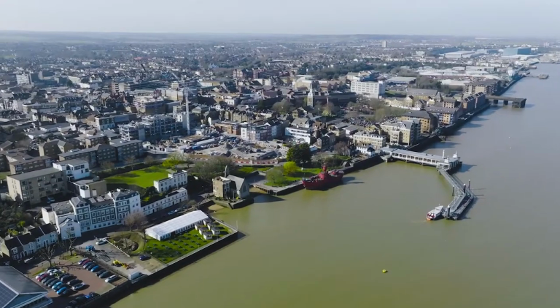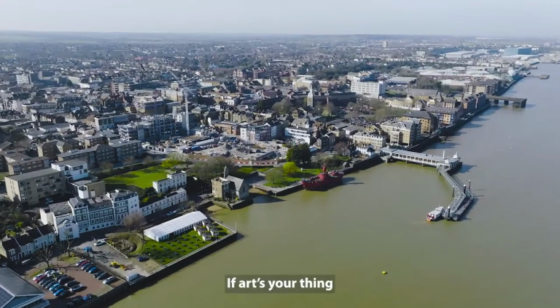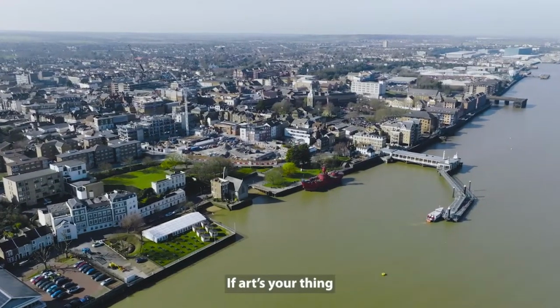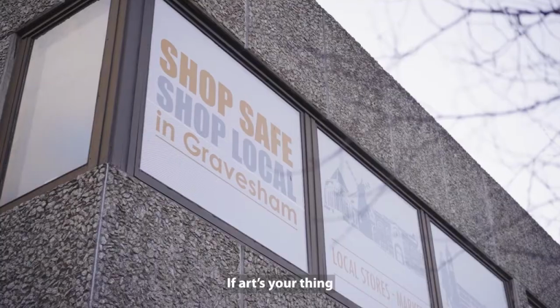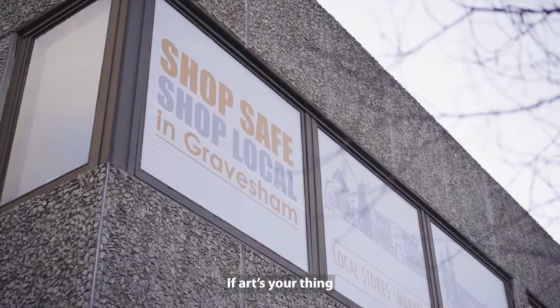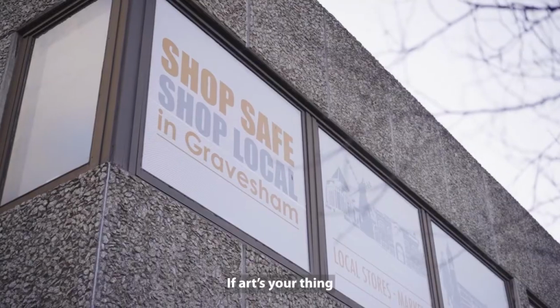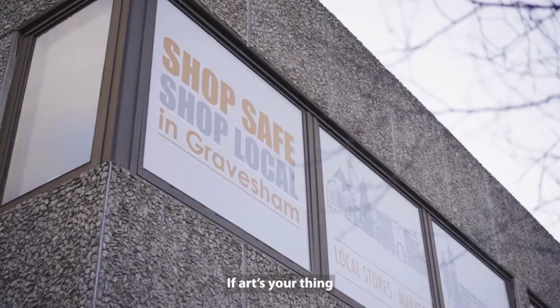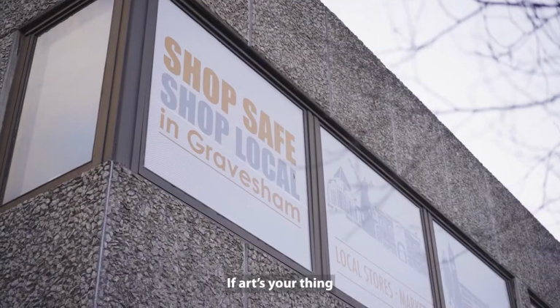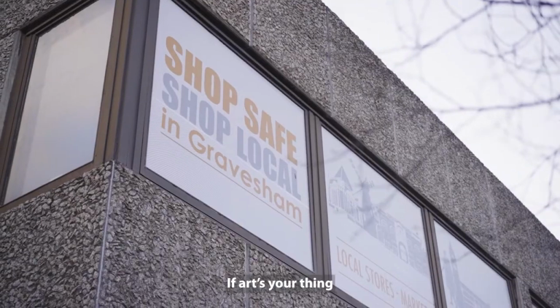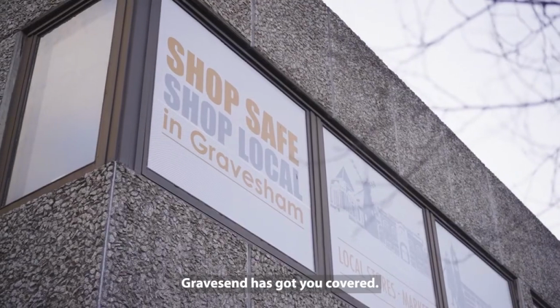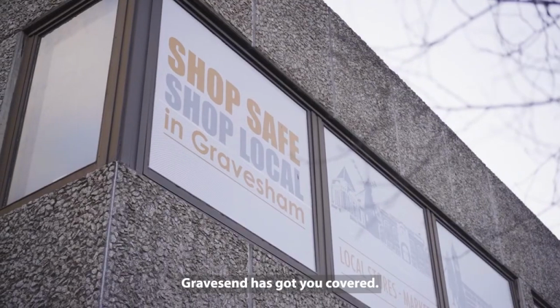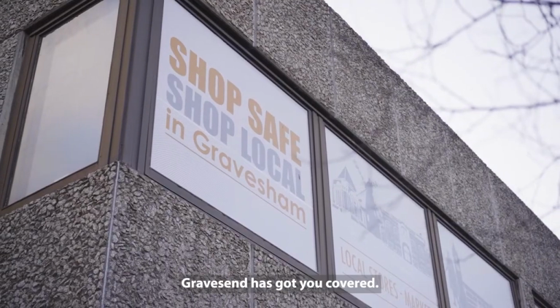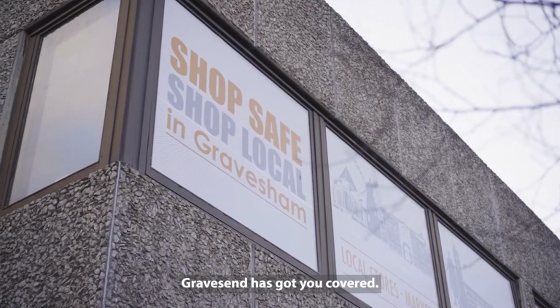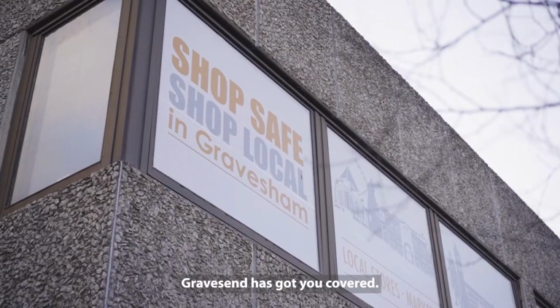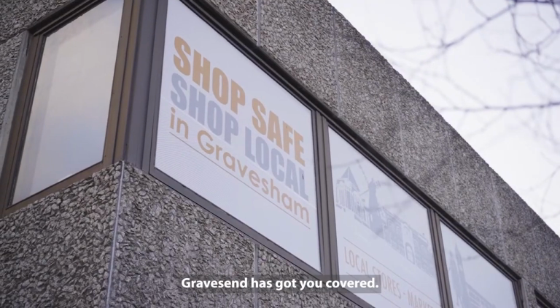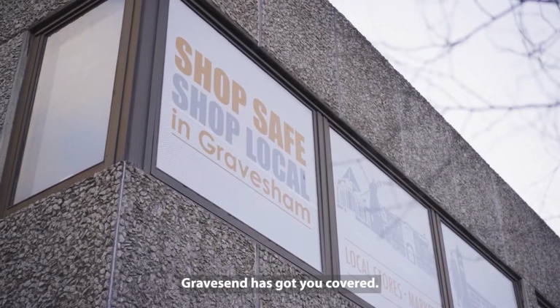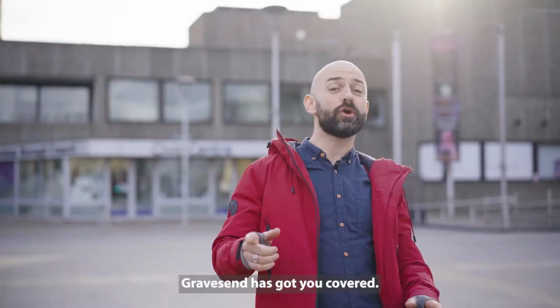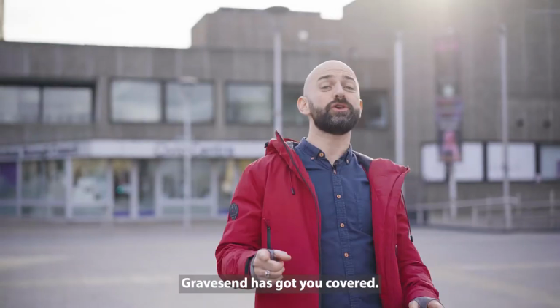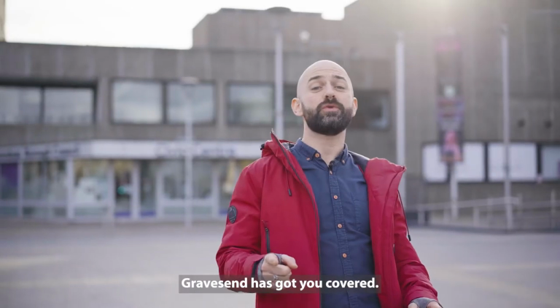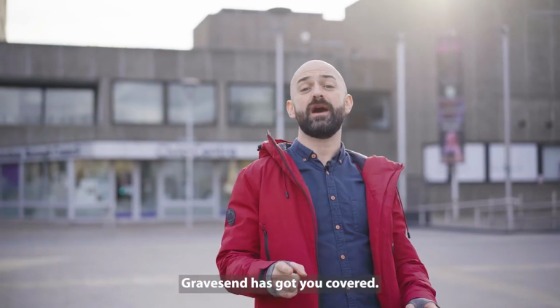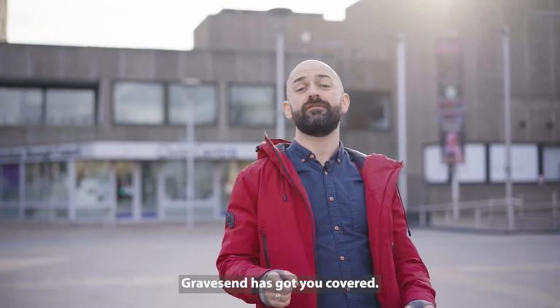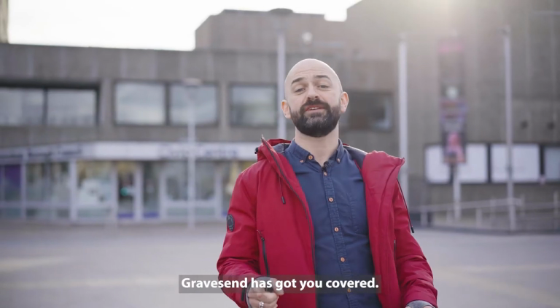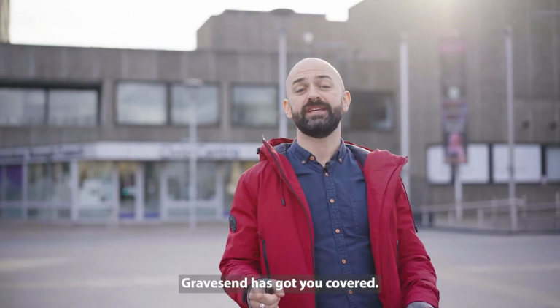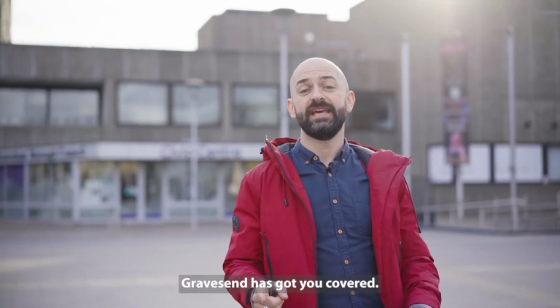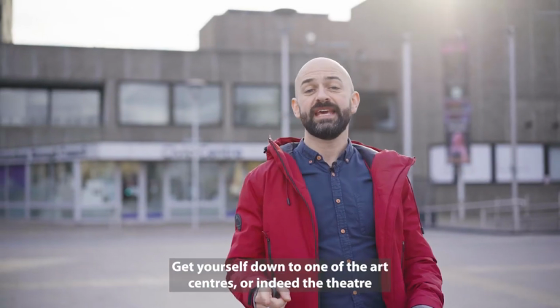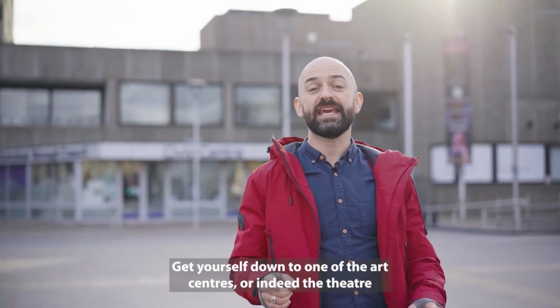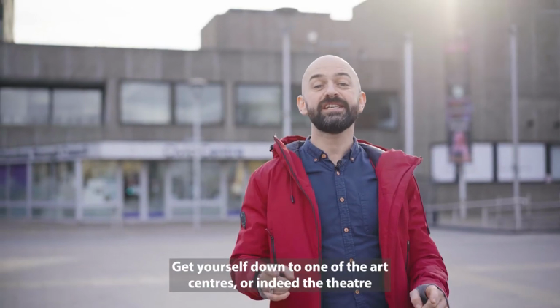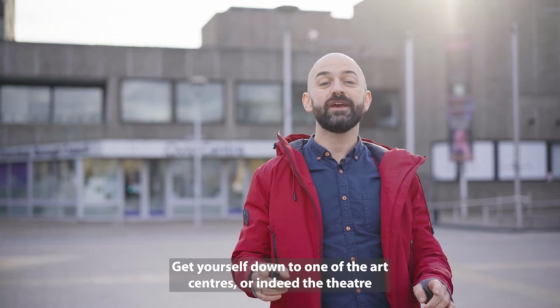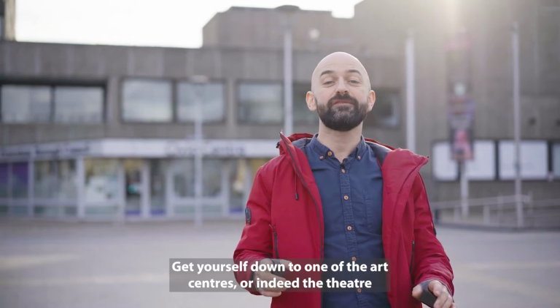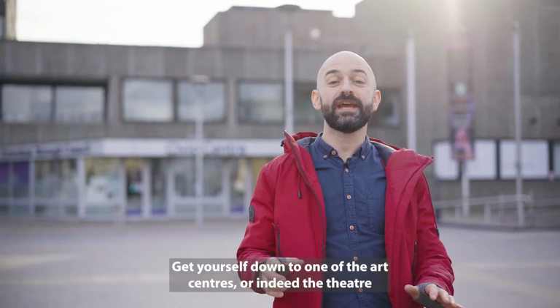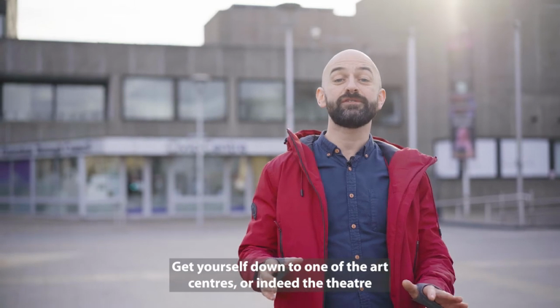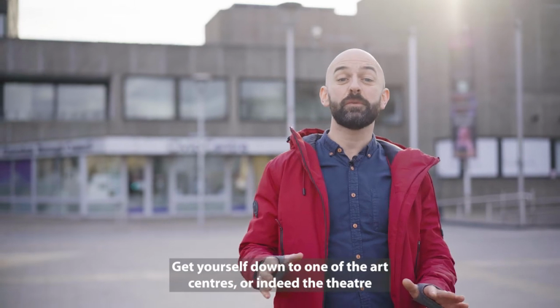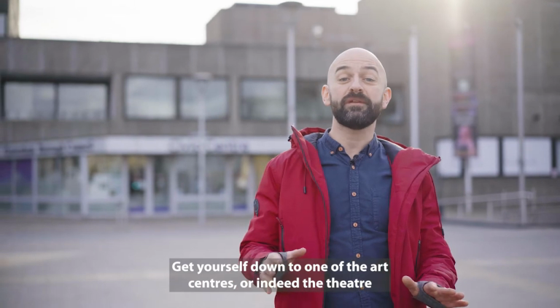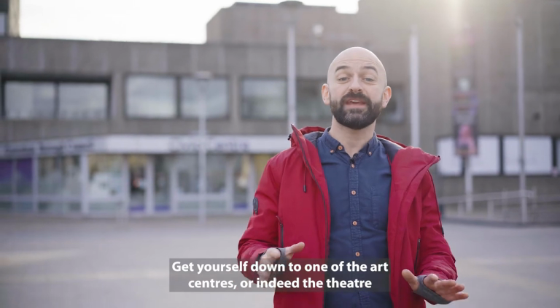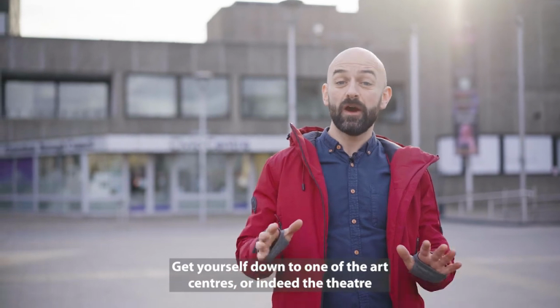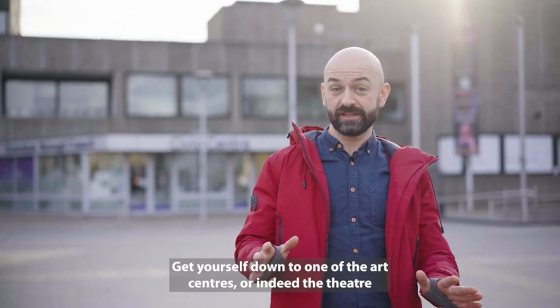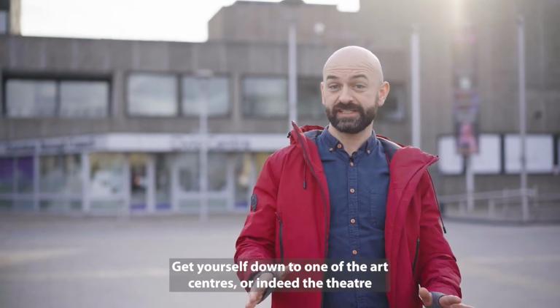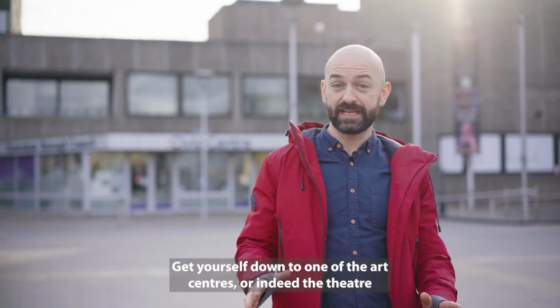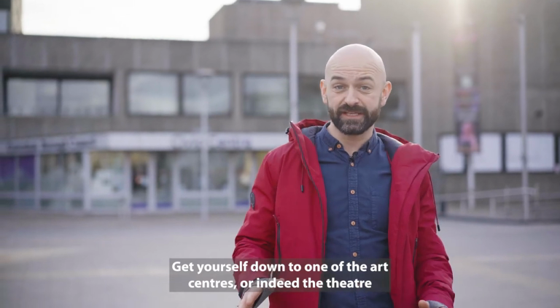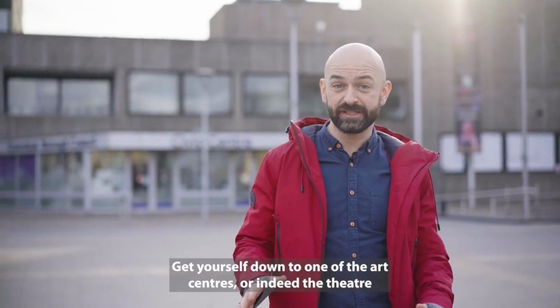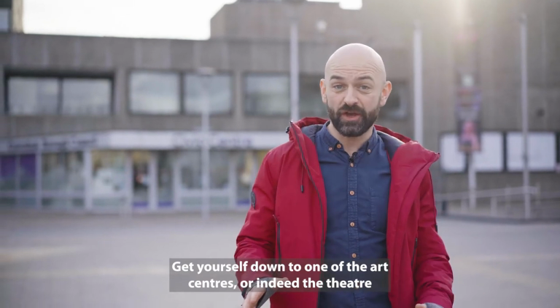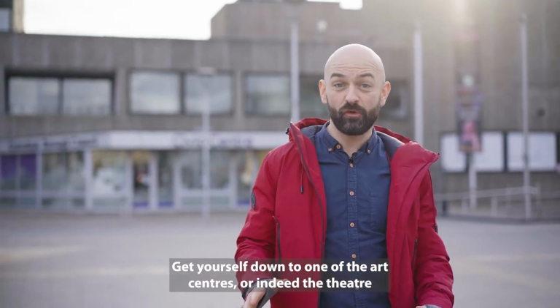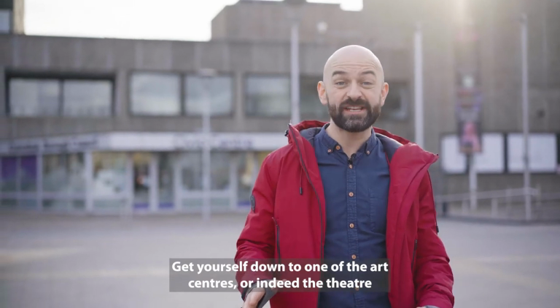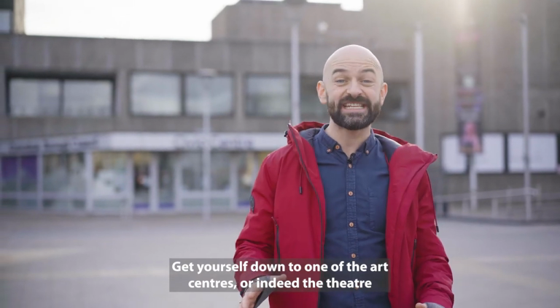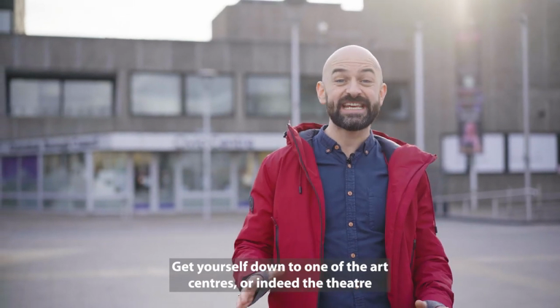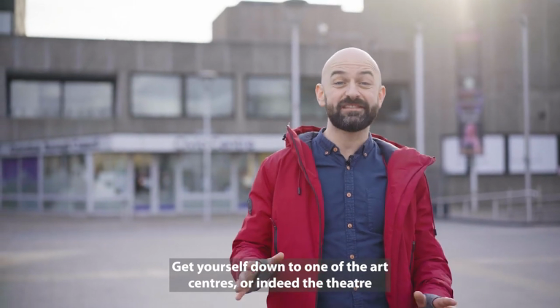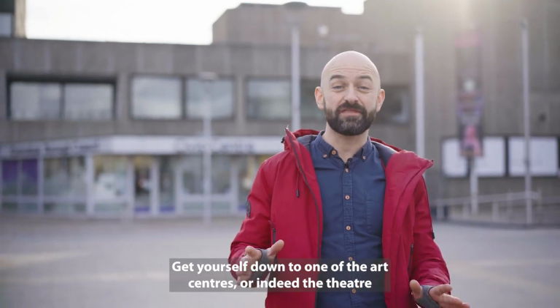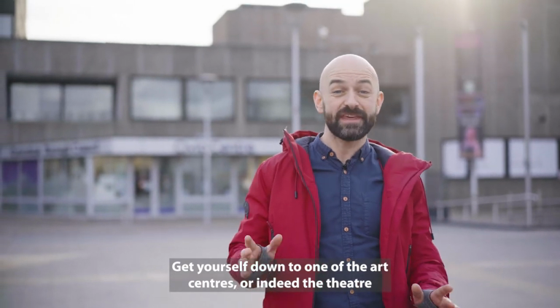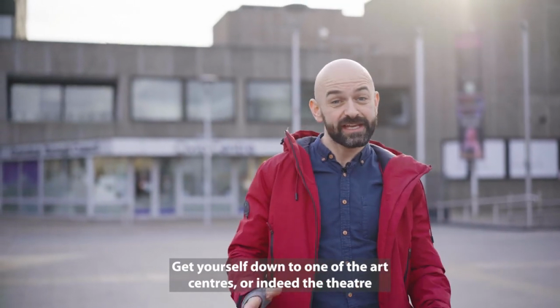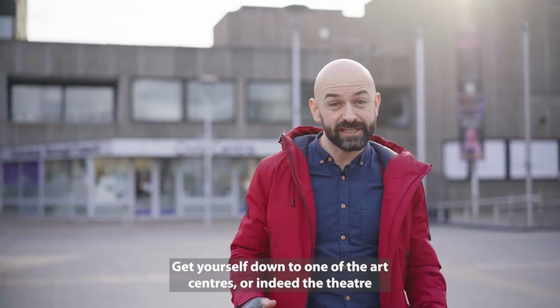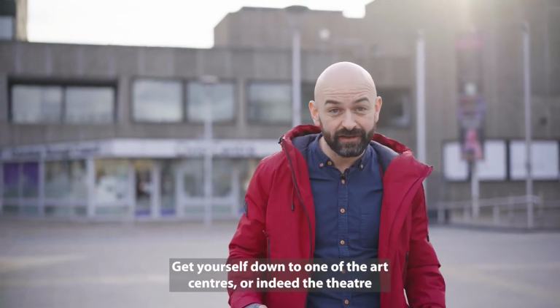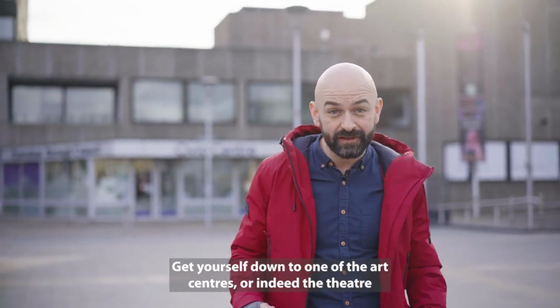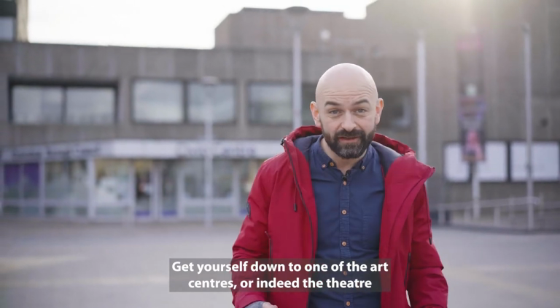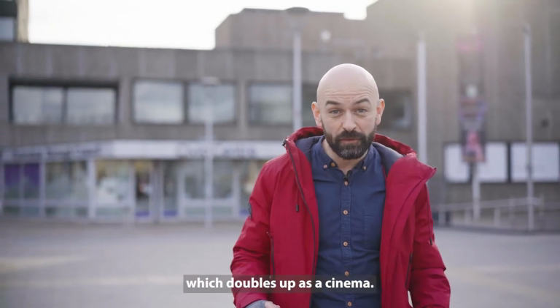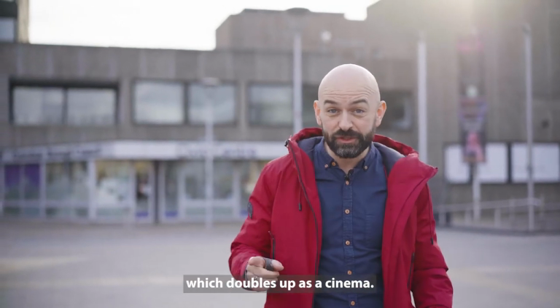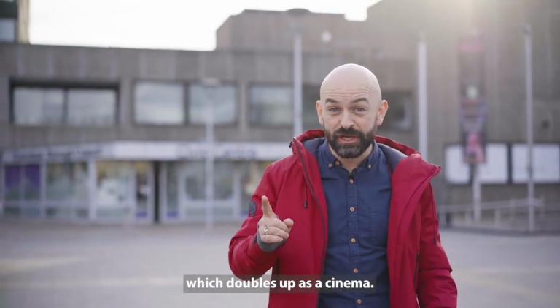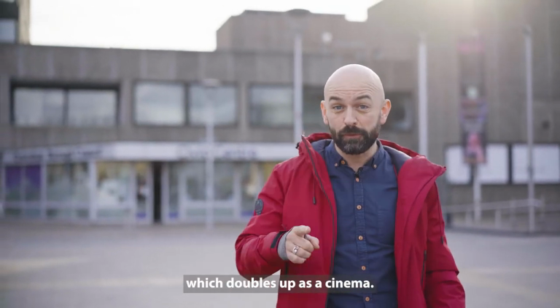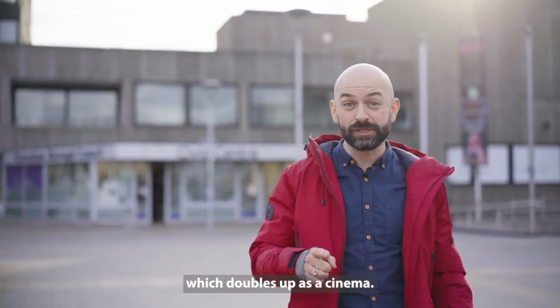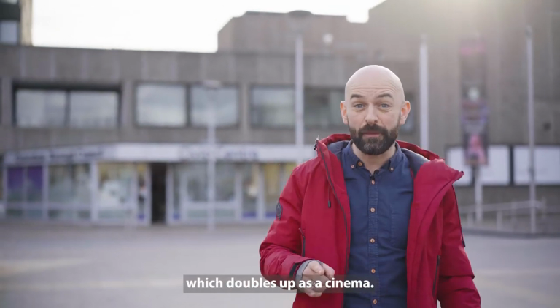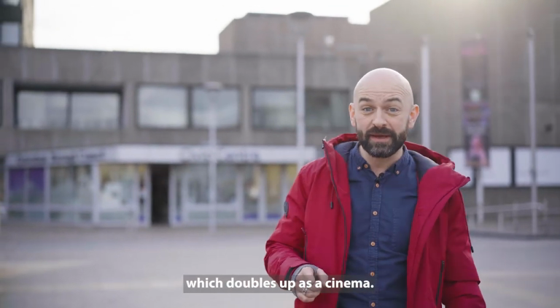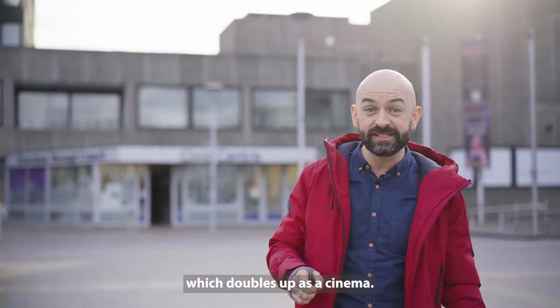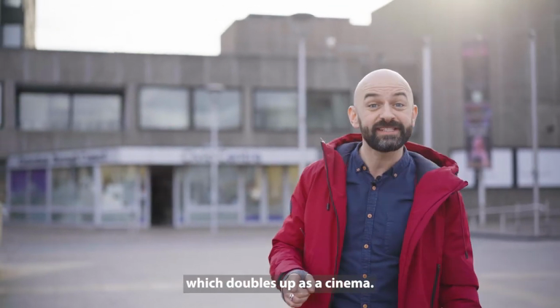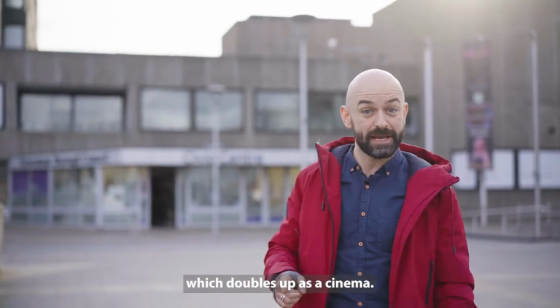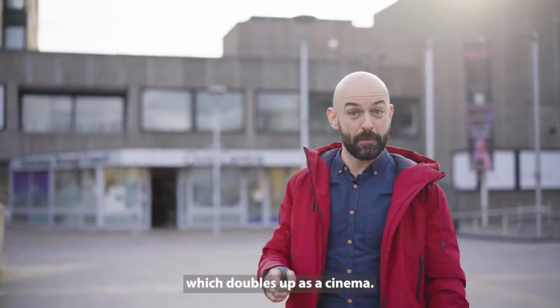If art's your thing, Gravesend has got you covered. Get yourself down to one of the art centres or indeed the theatre which doubles up as a cinema.